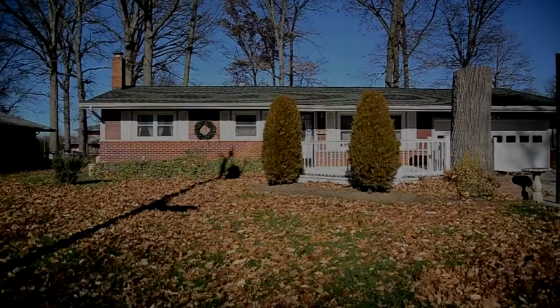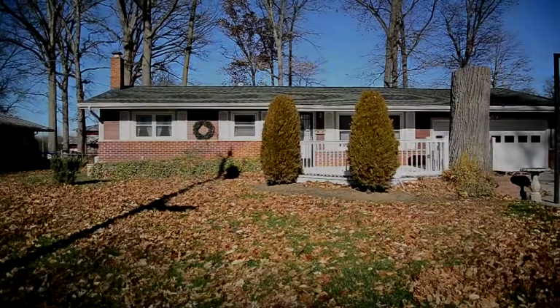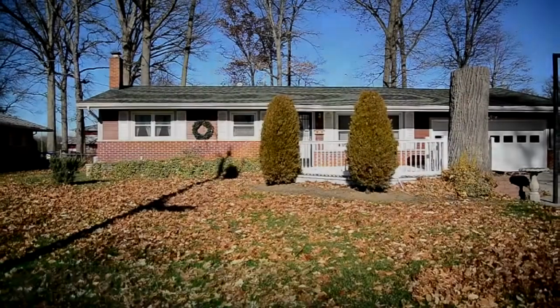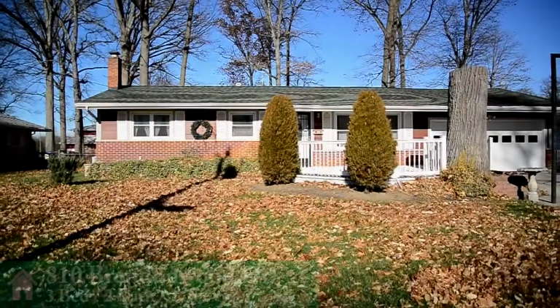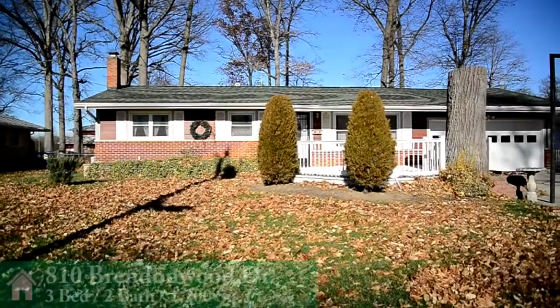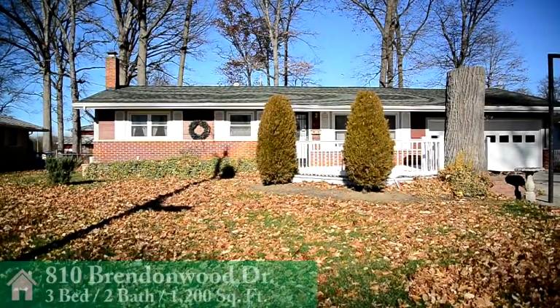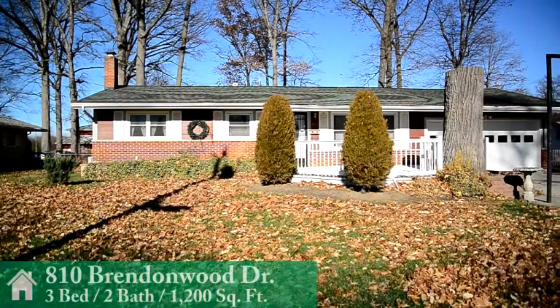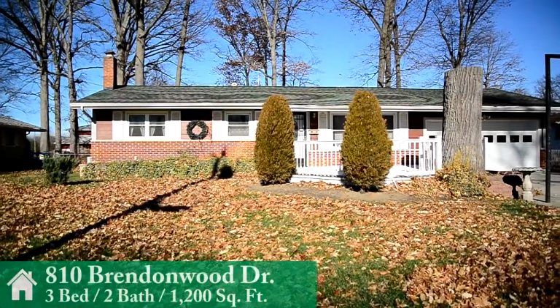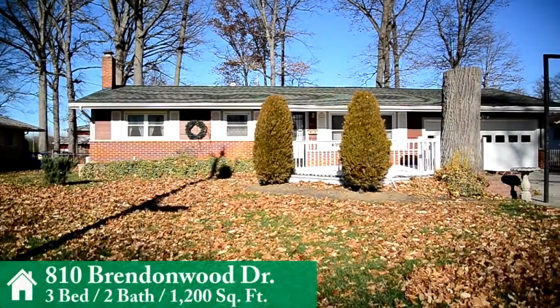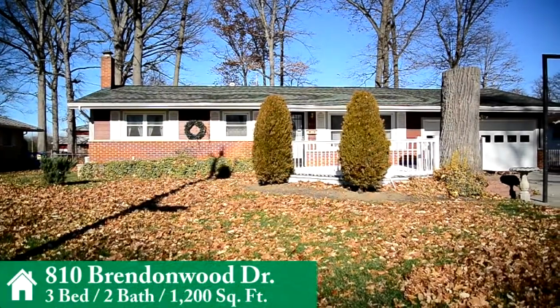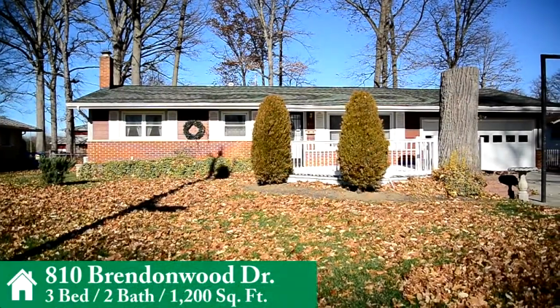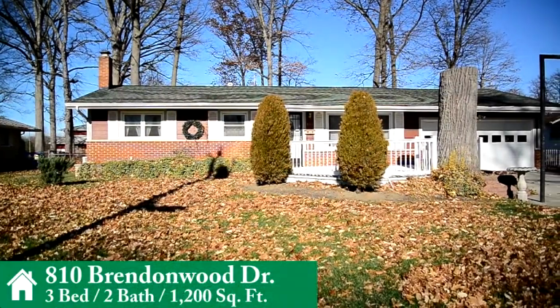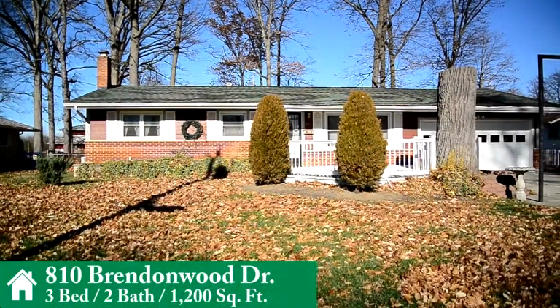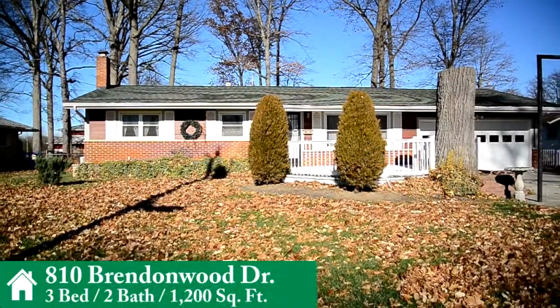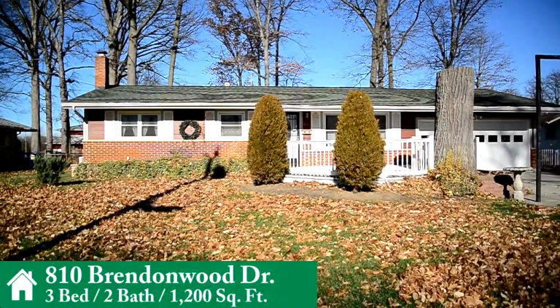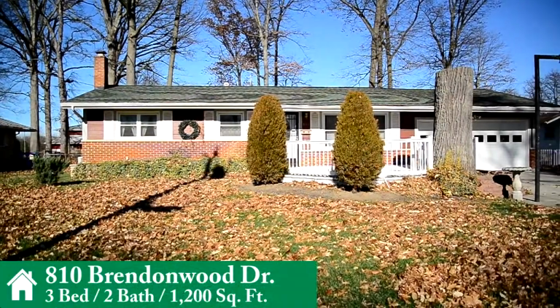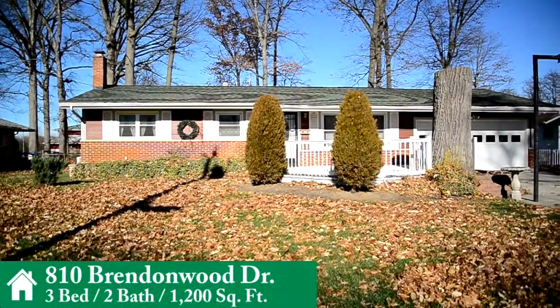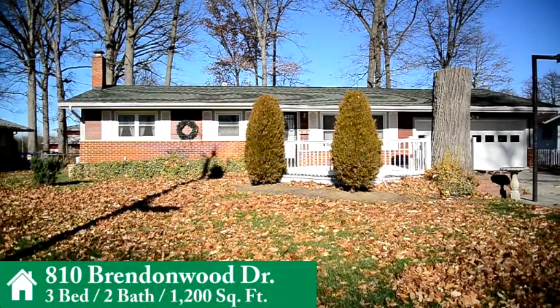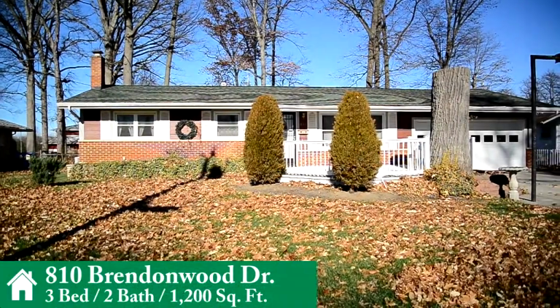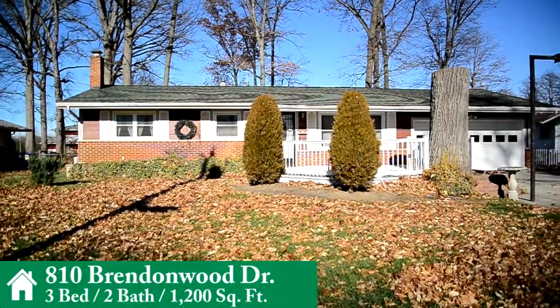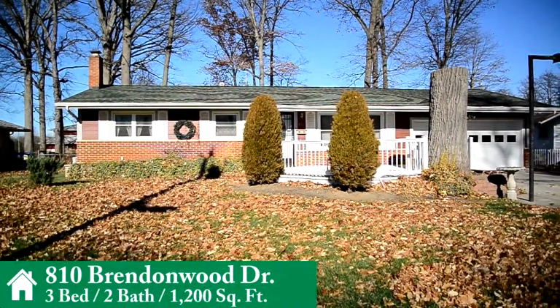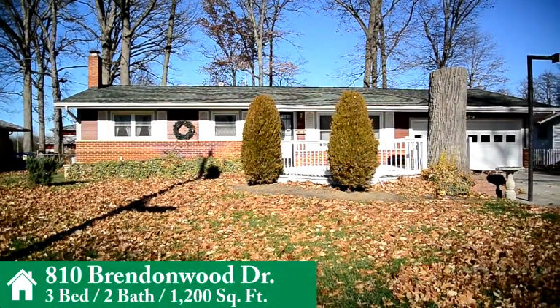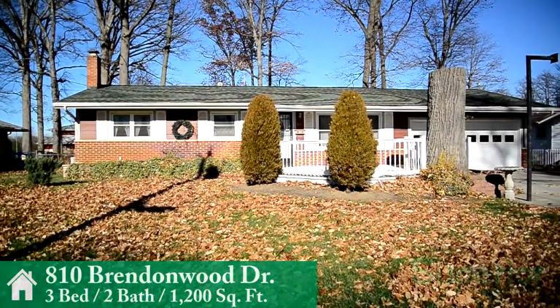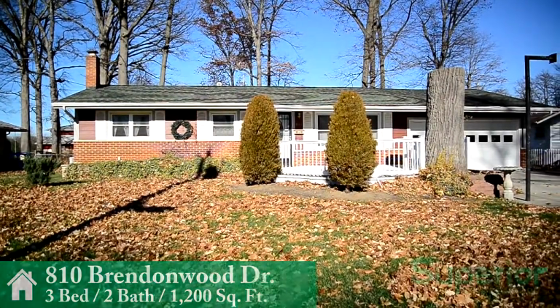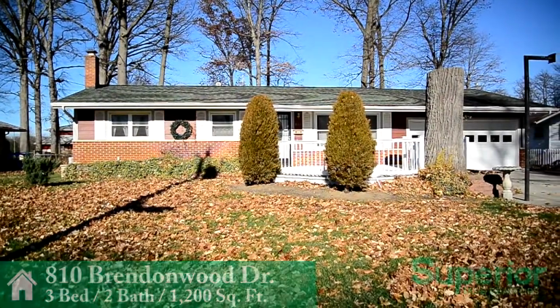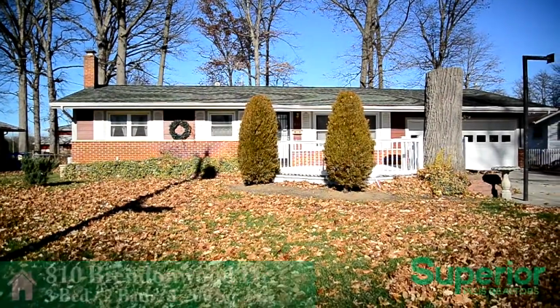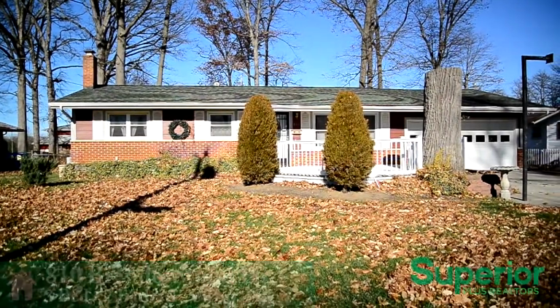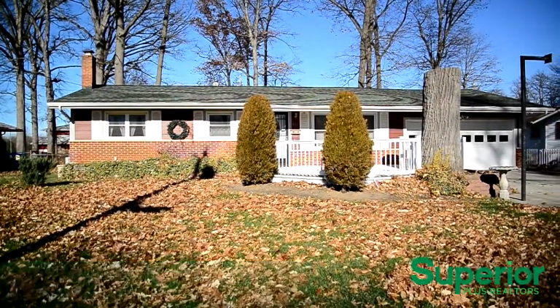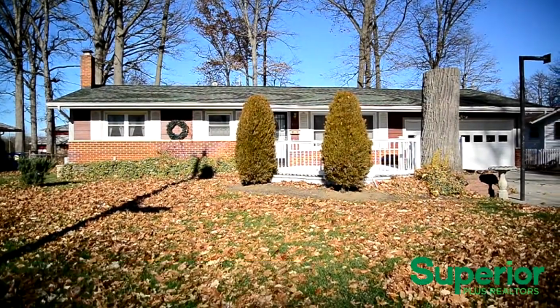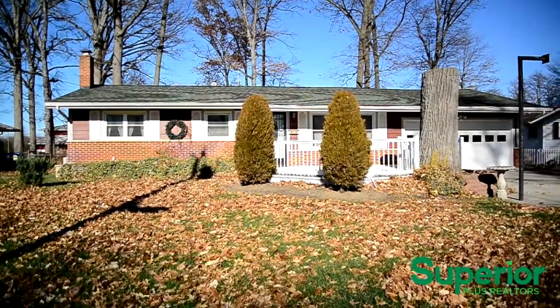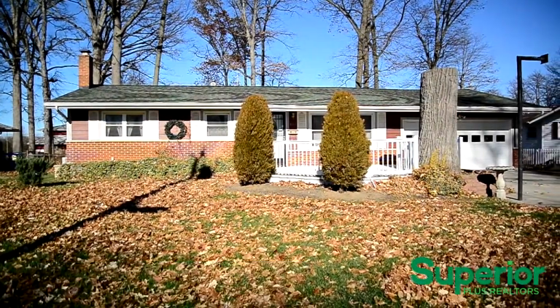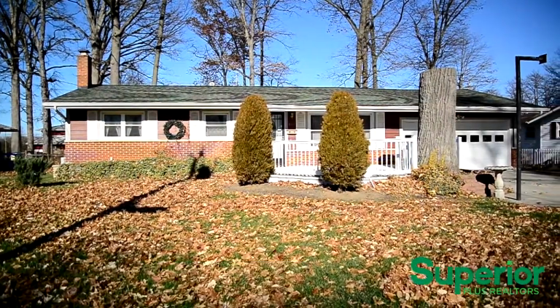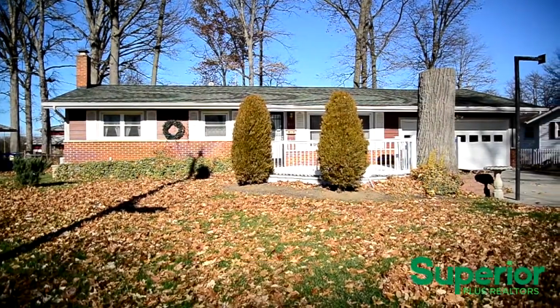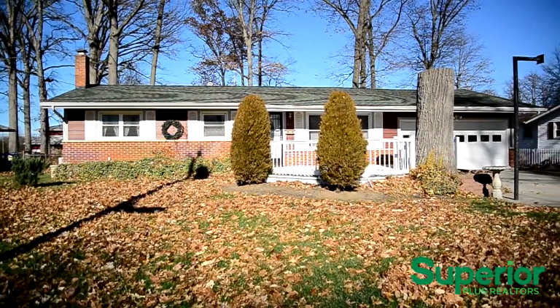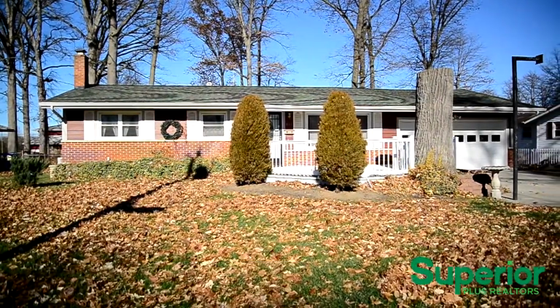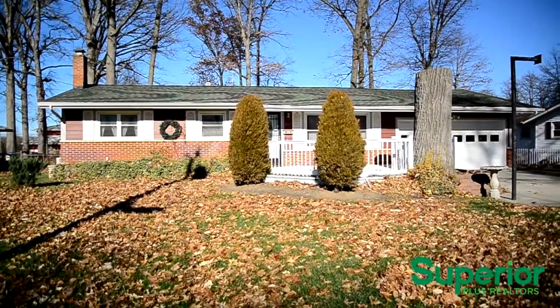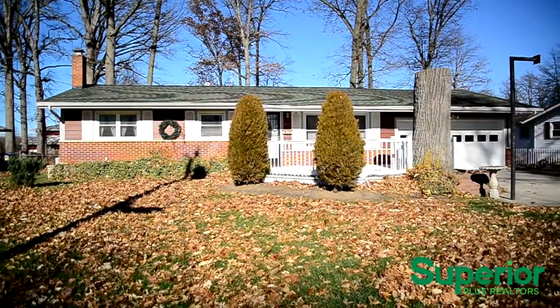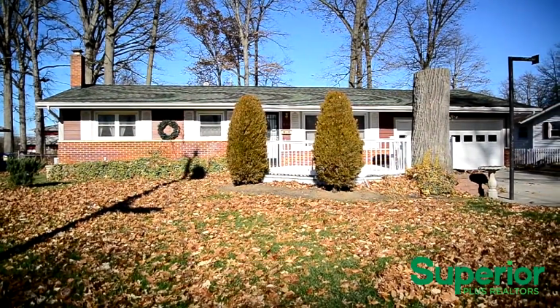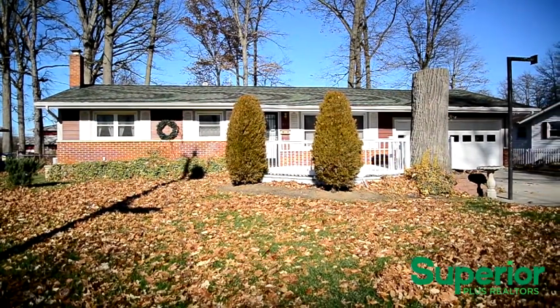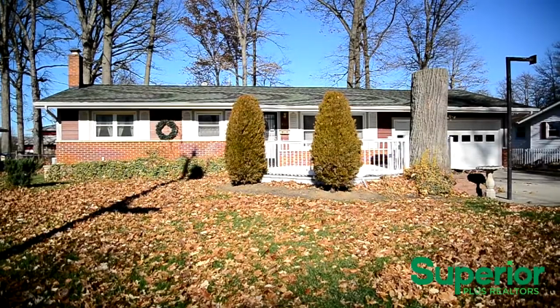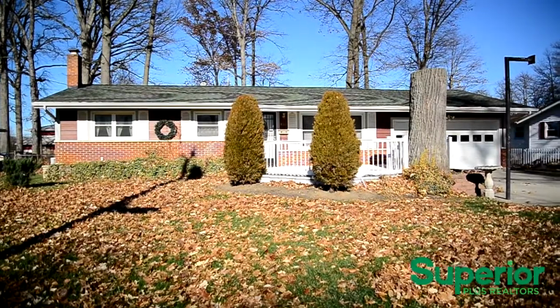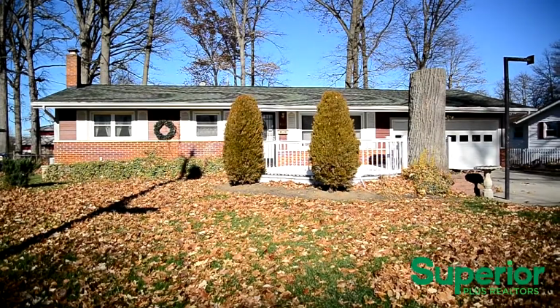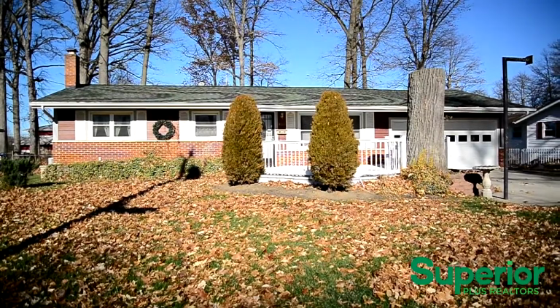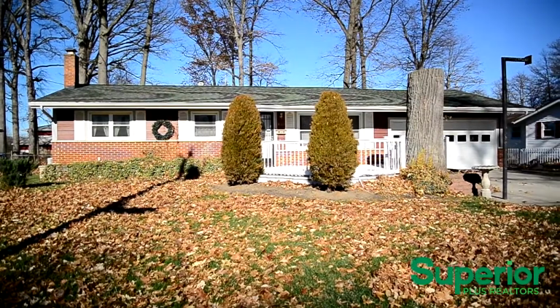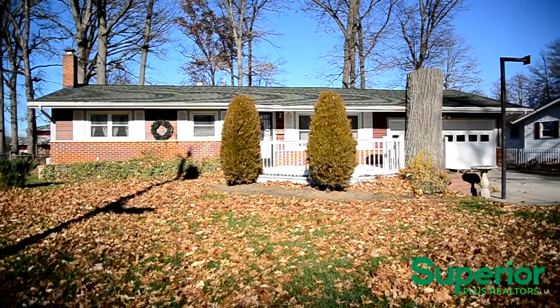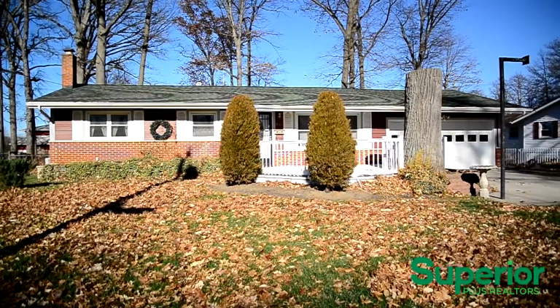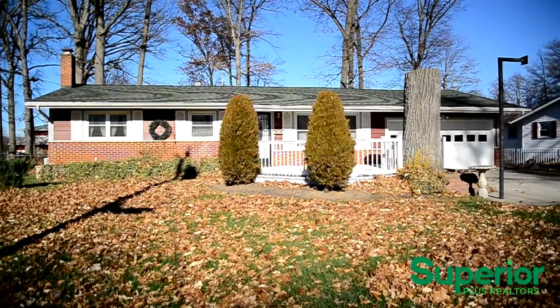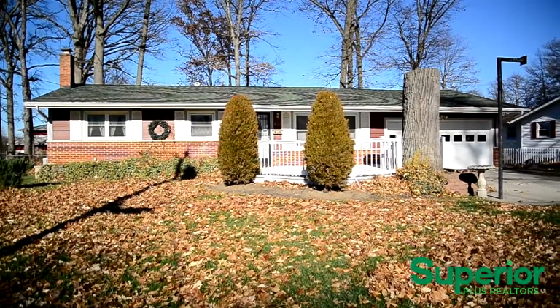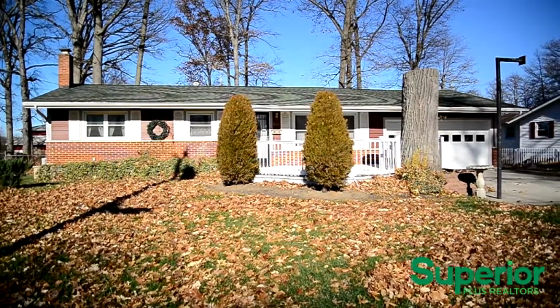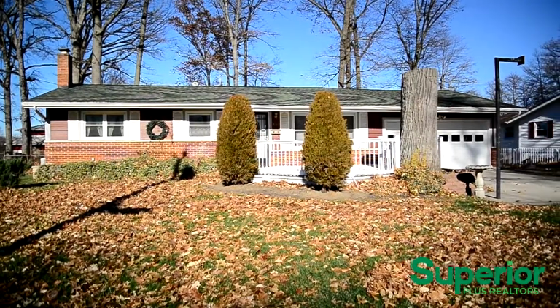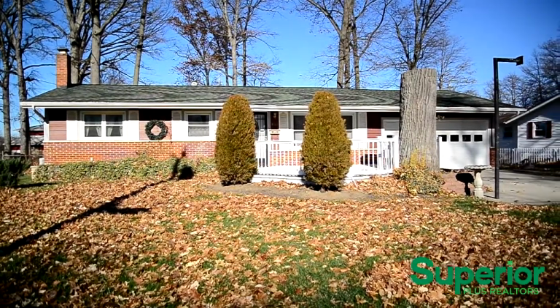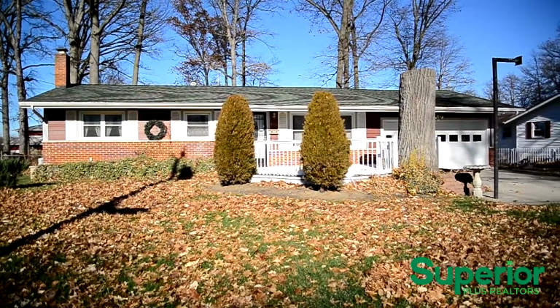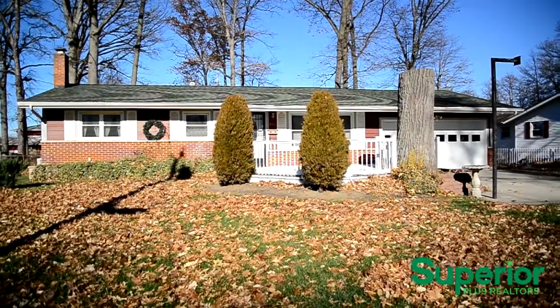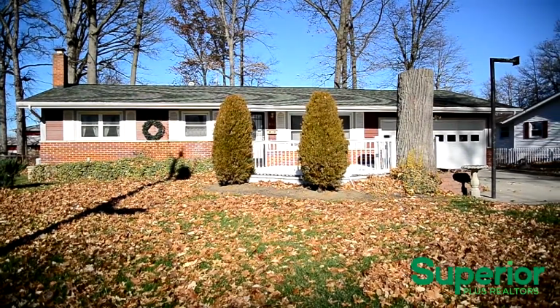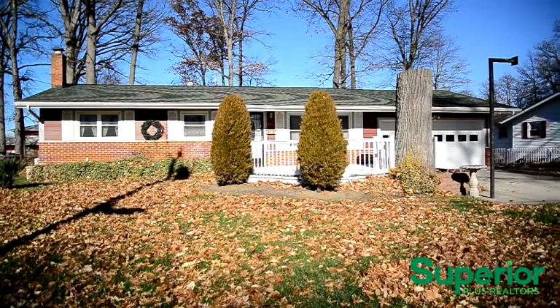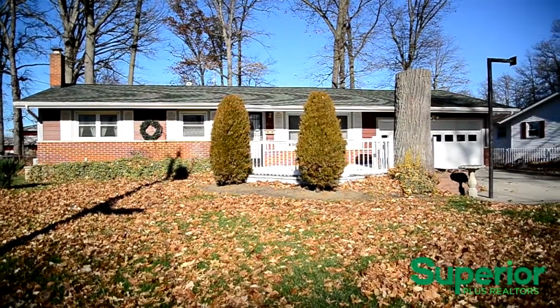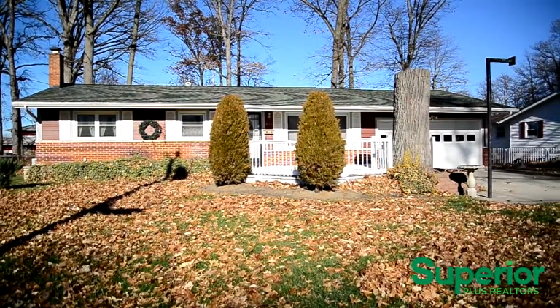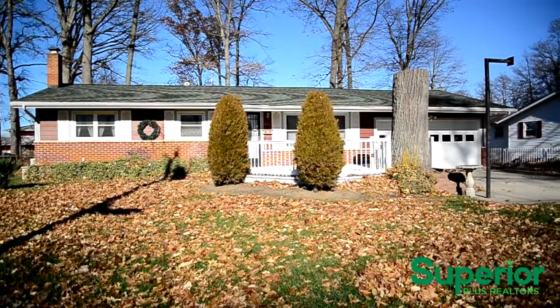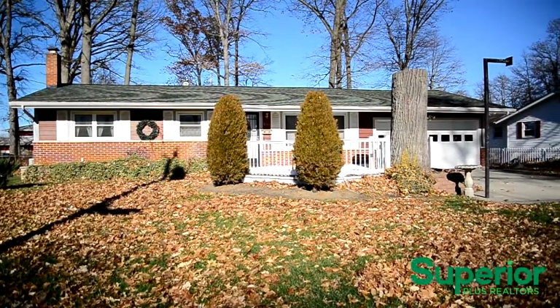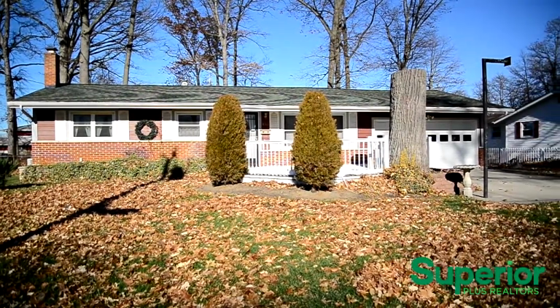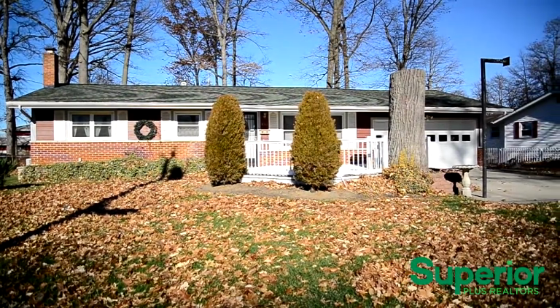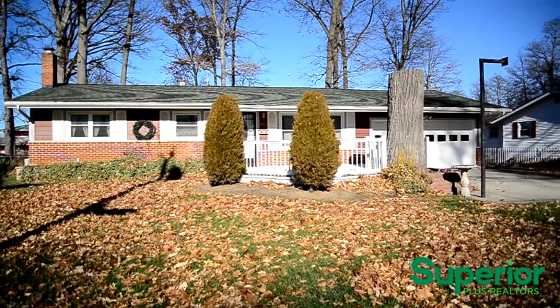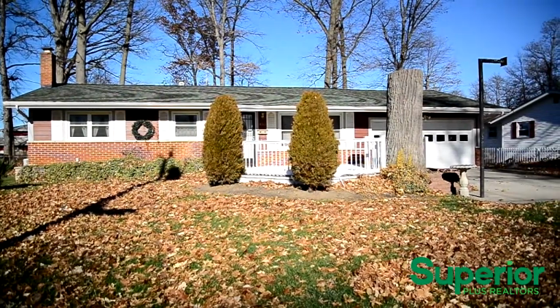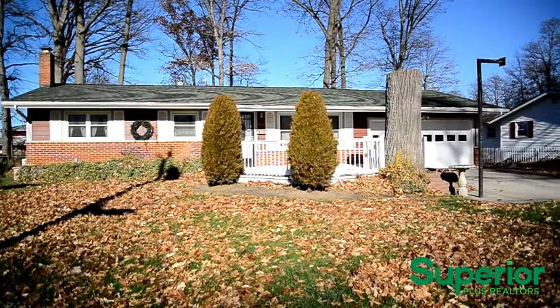Welcome to 810 Brendonwood Drive. This cozy 3 bedroom, 2 bathroom home with basement and attached 2 car garage is nestled on Lima's north side.